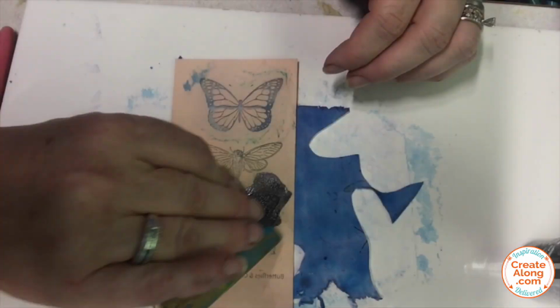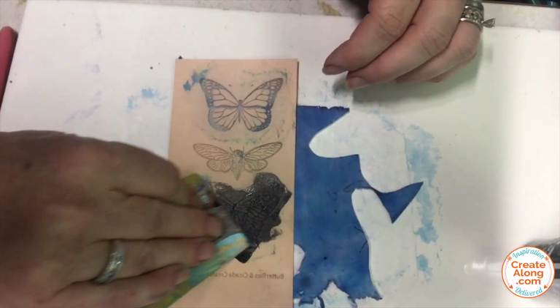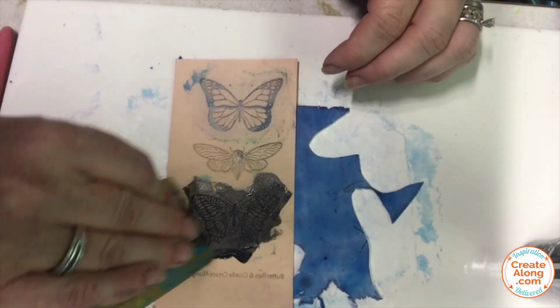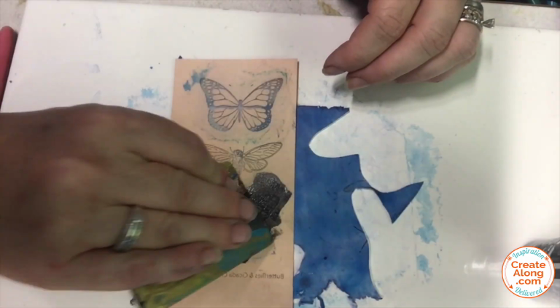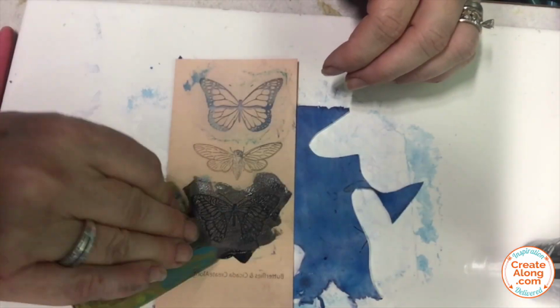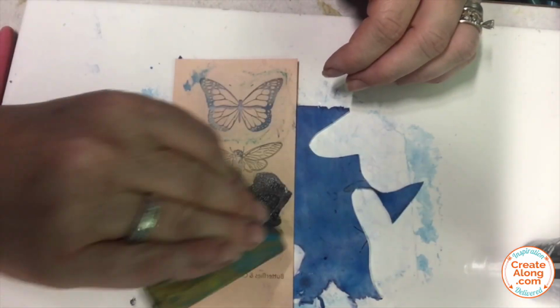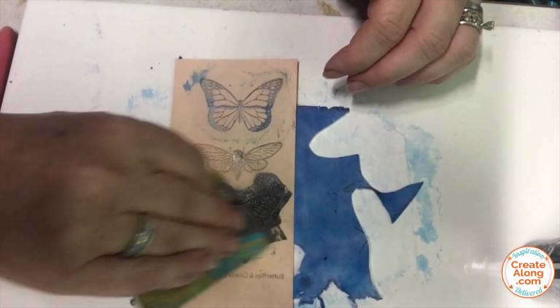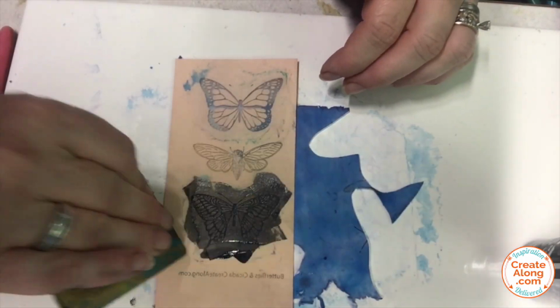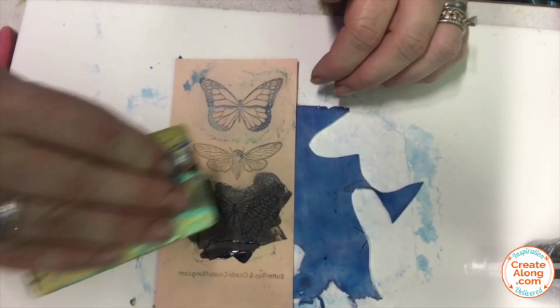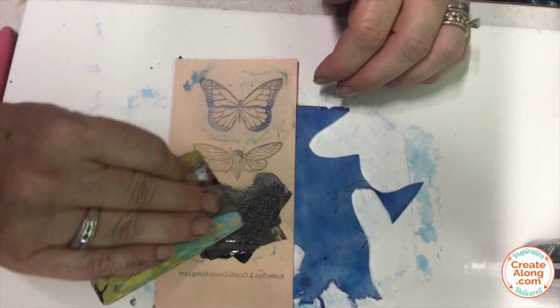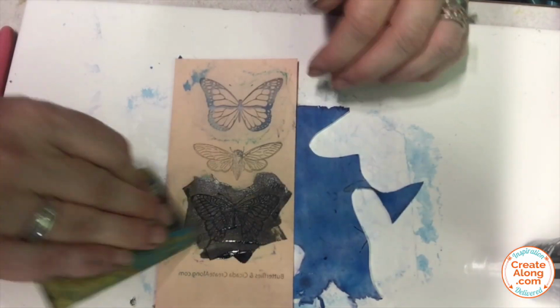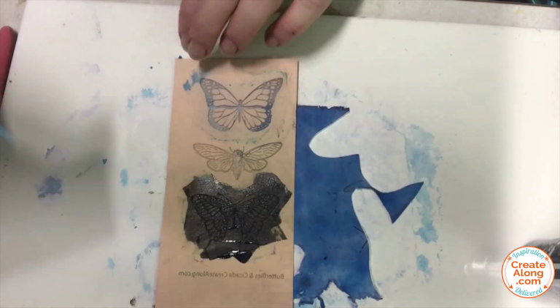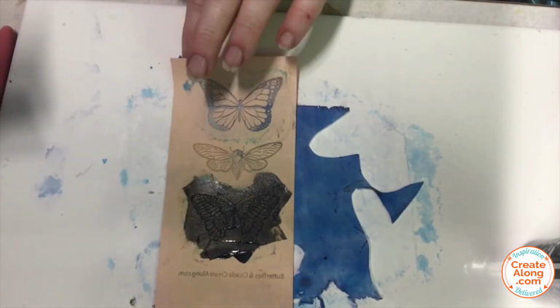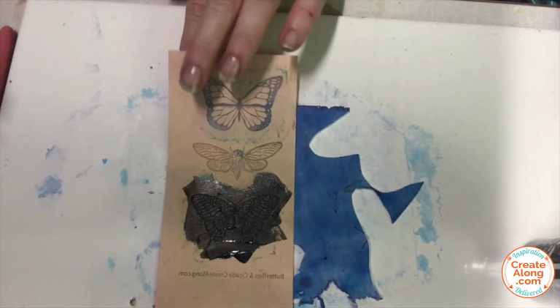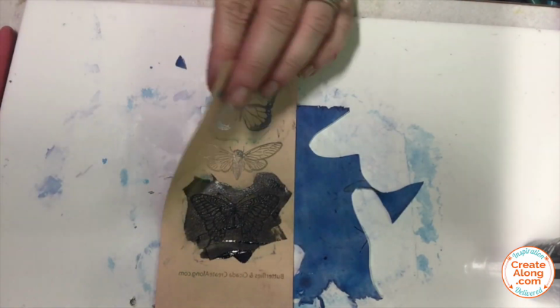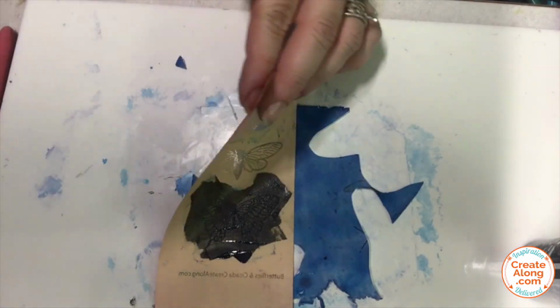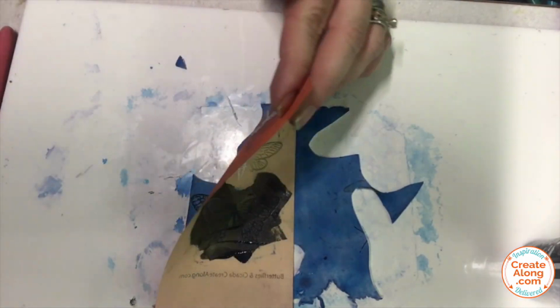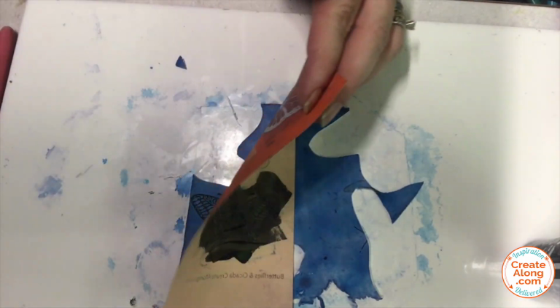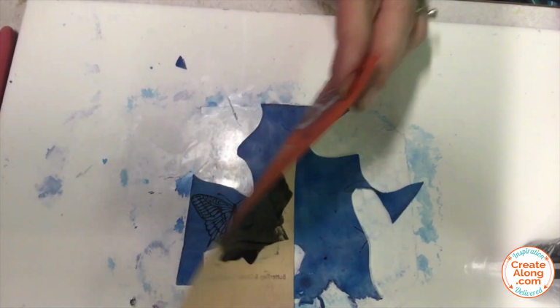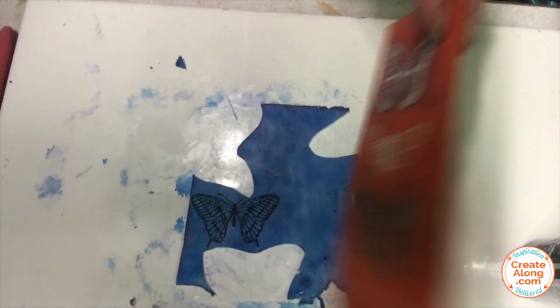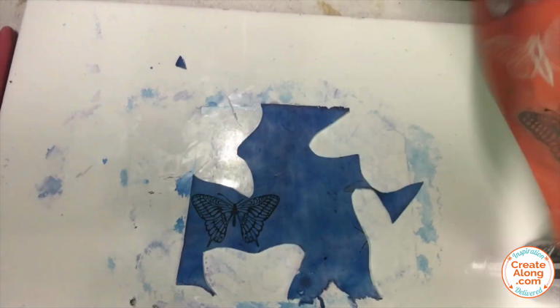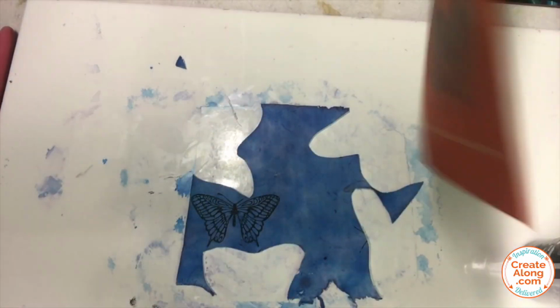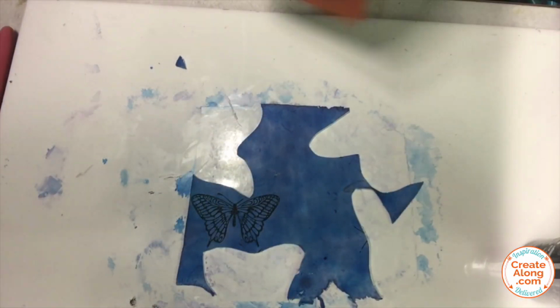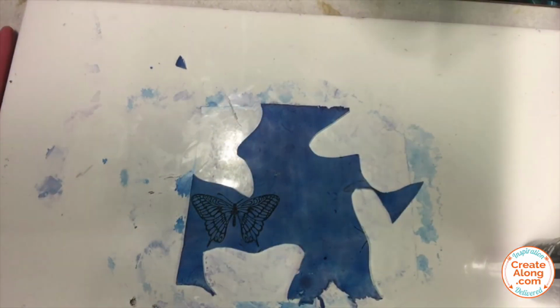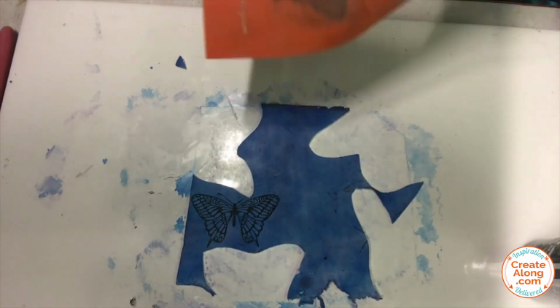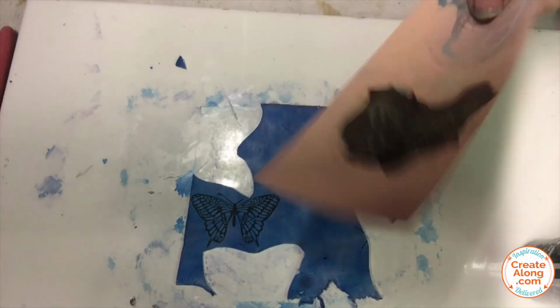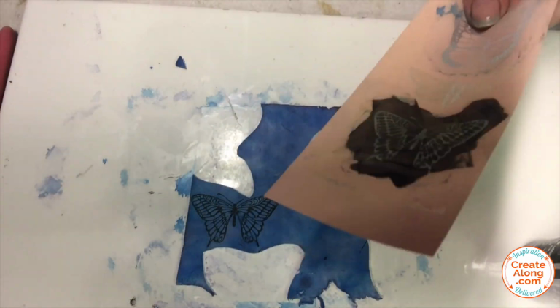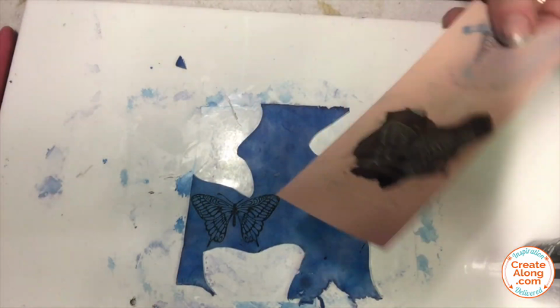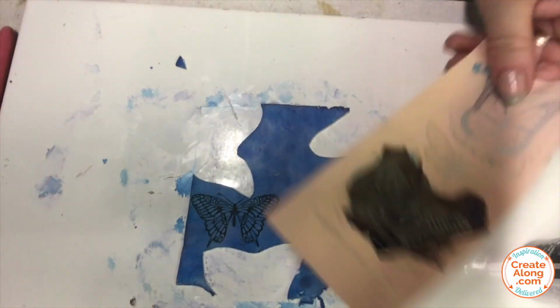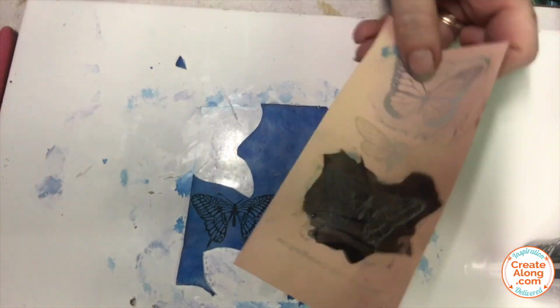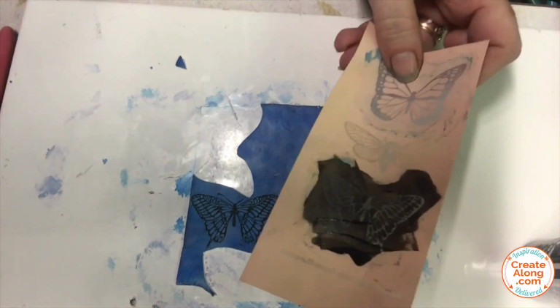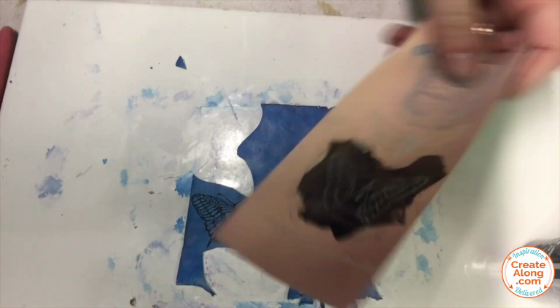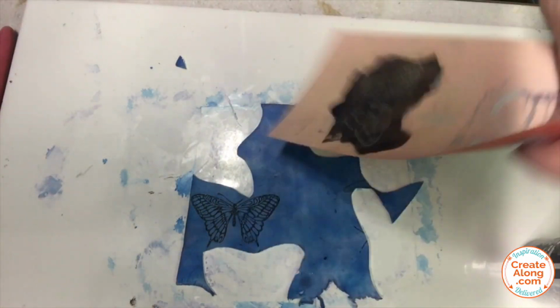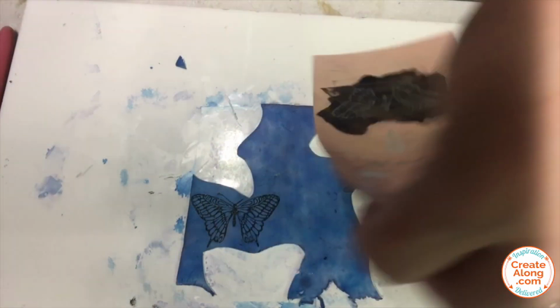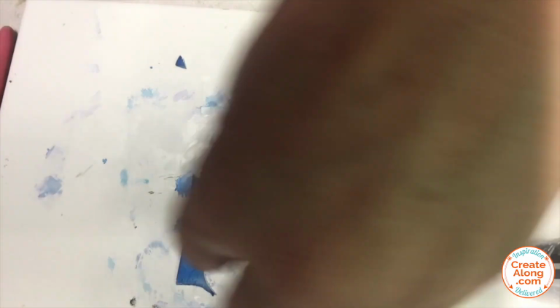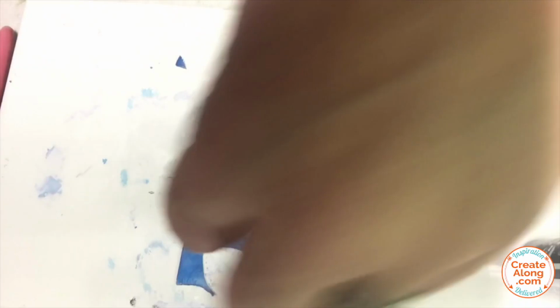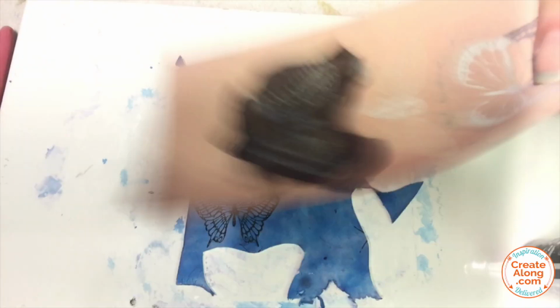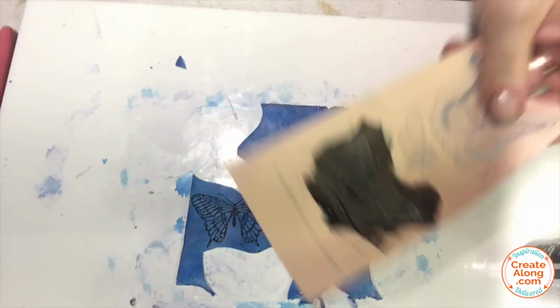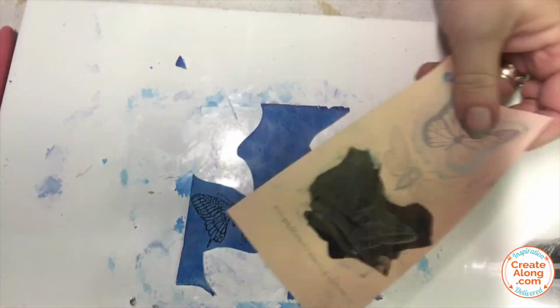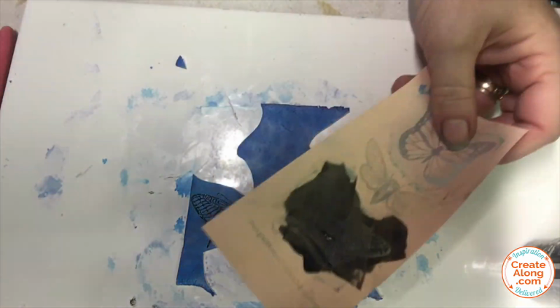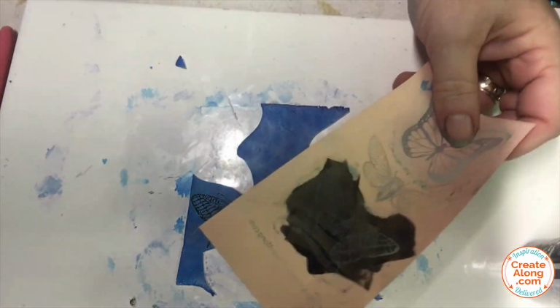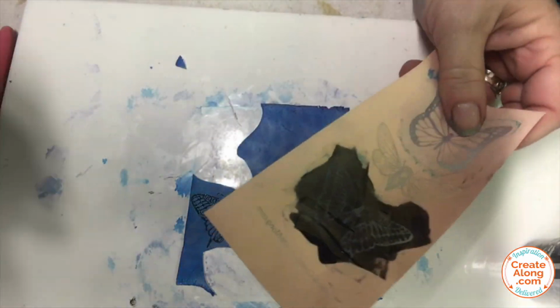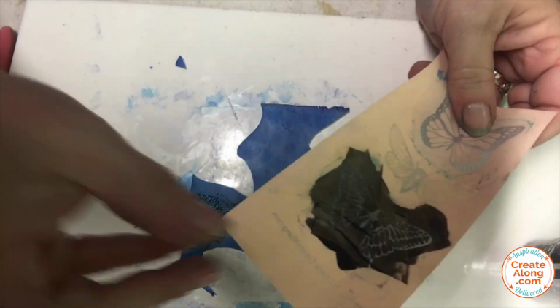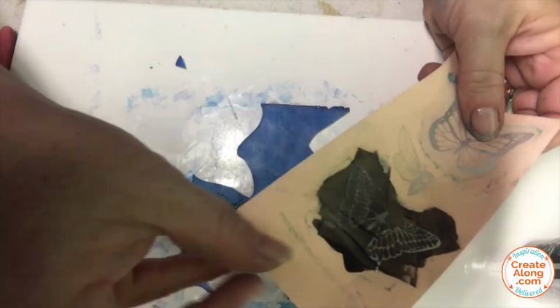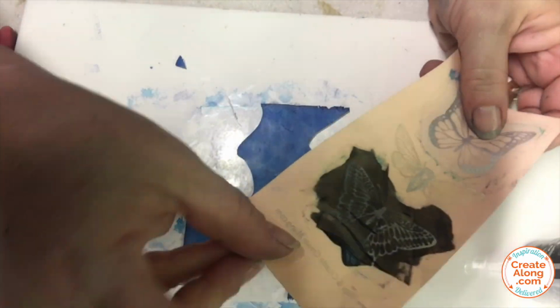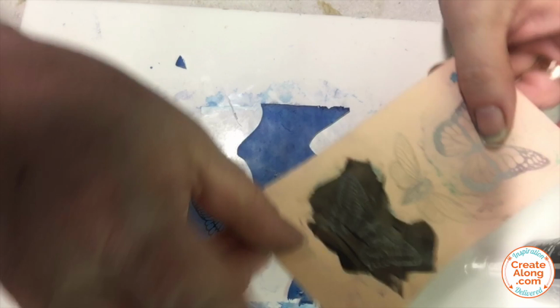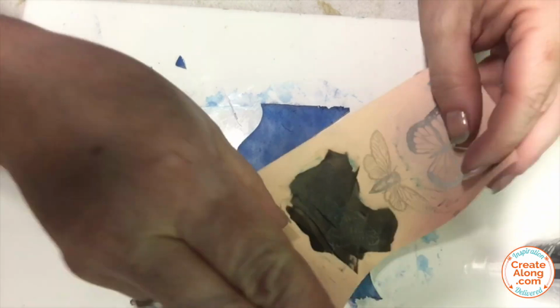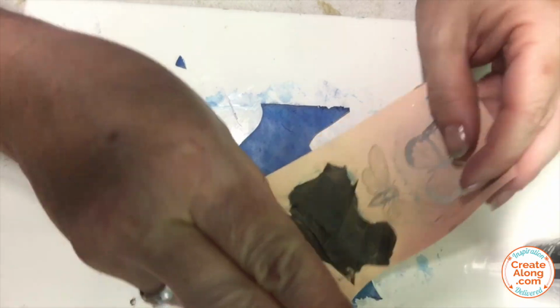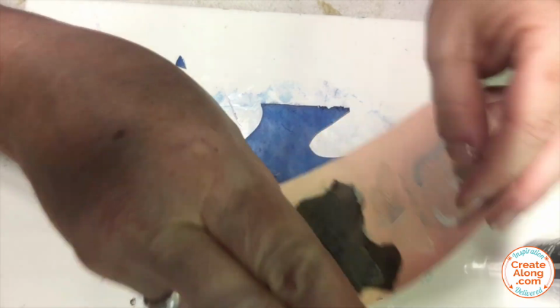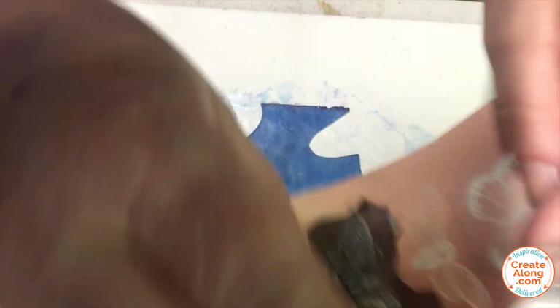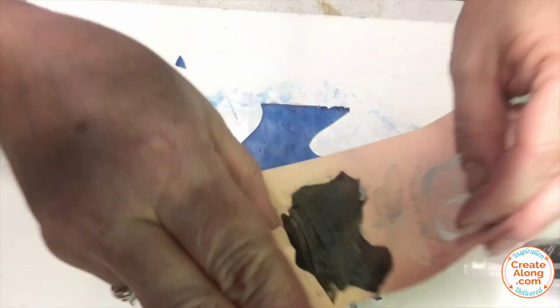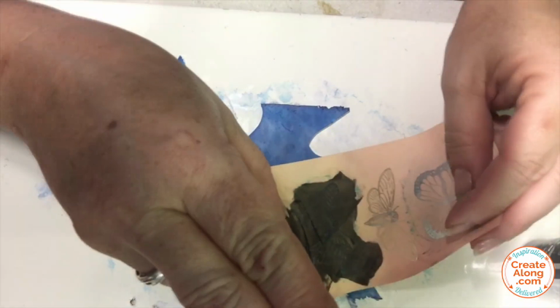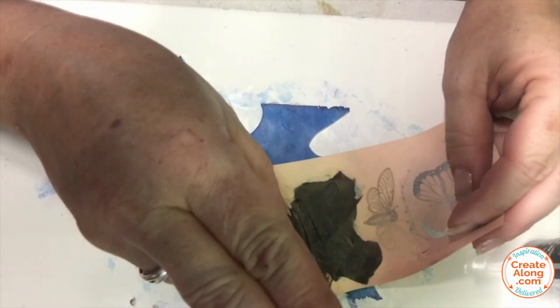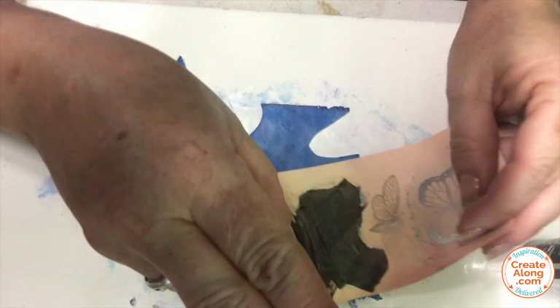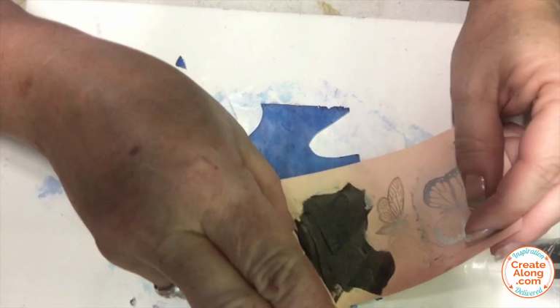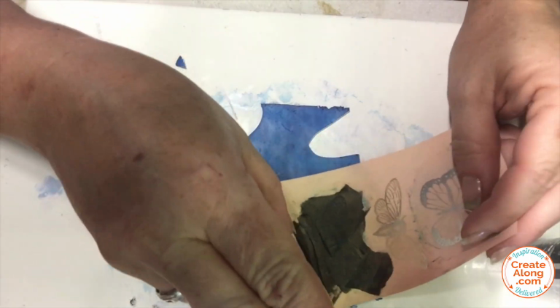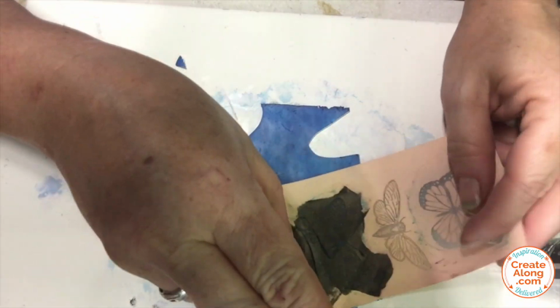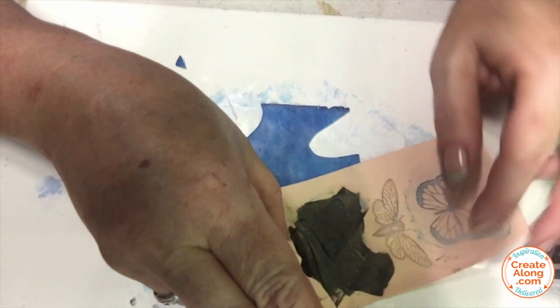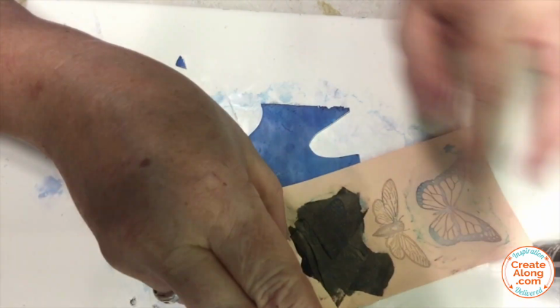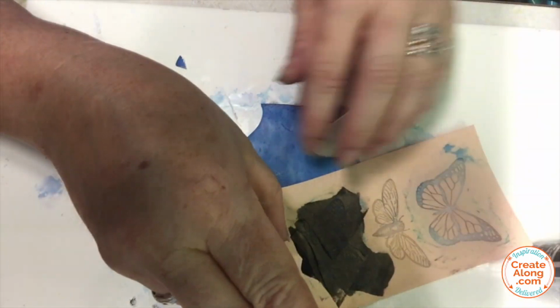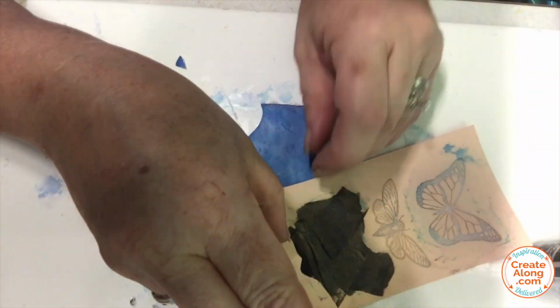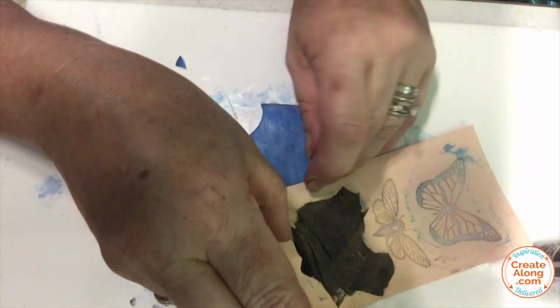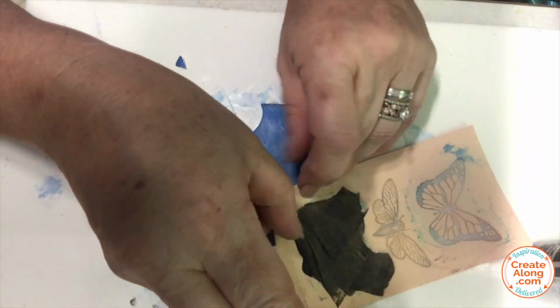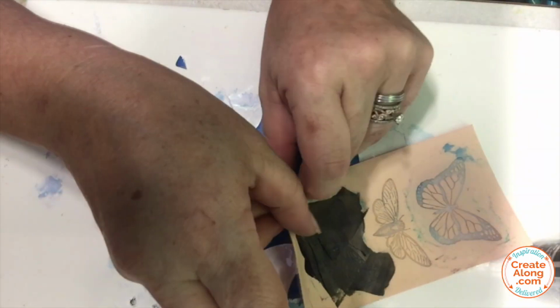Once all the butterflies were dry, I went ahead and used my craft knife to cut around each one as closely as I could.